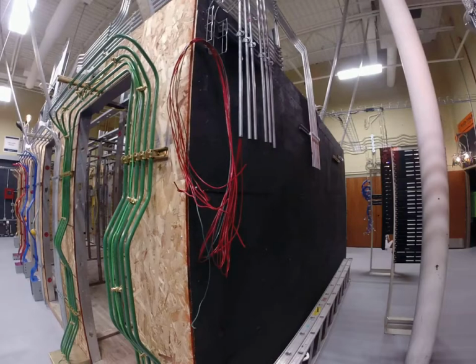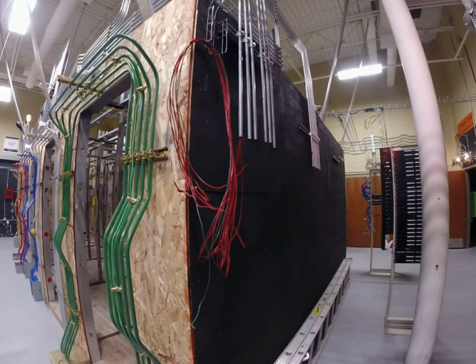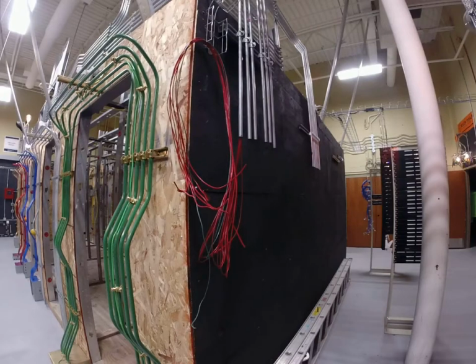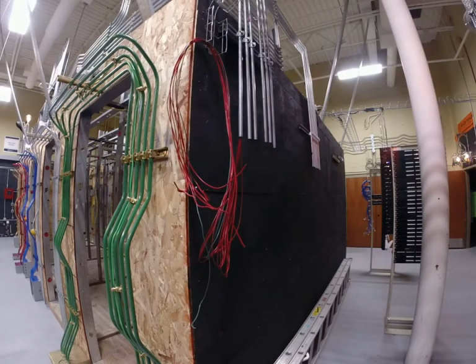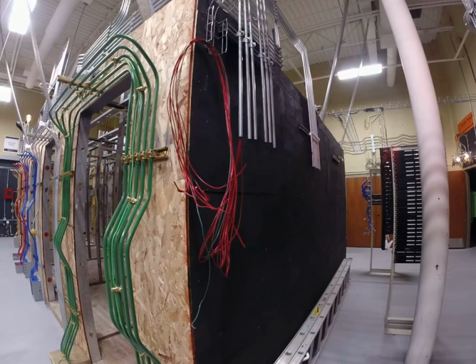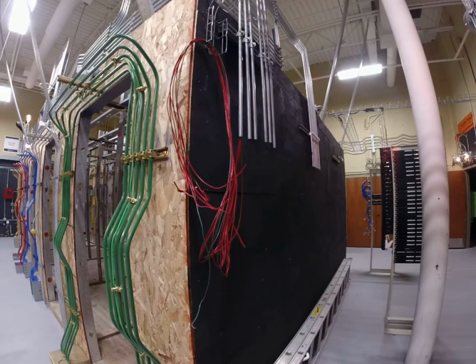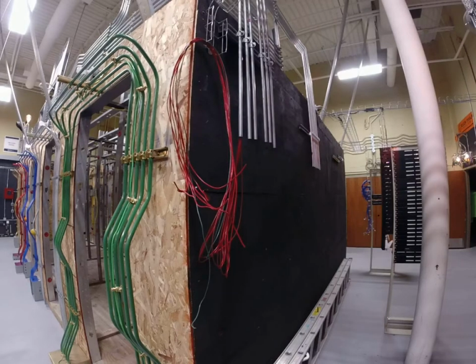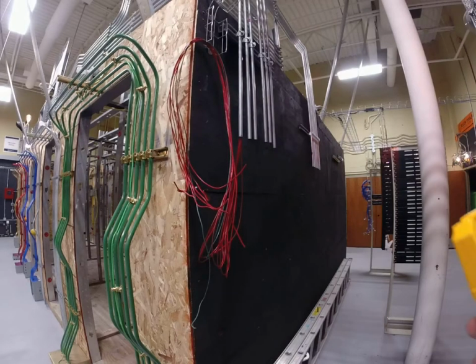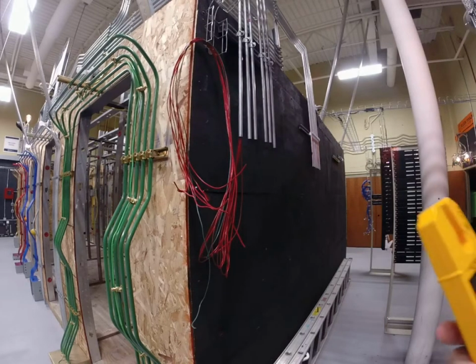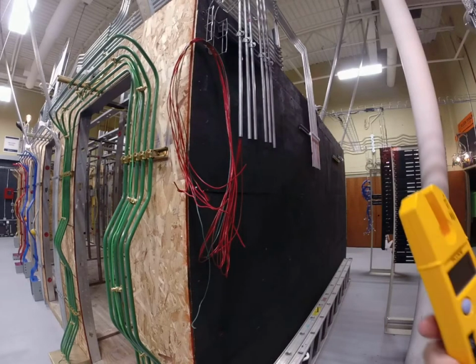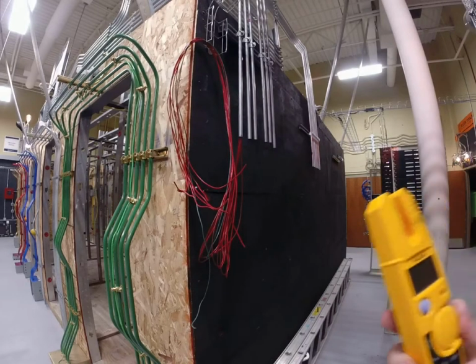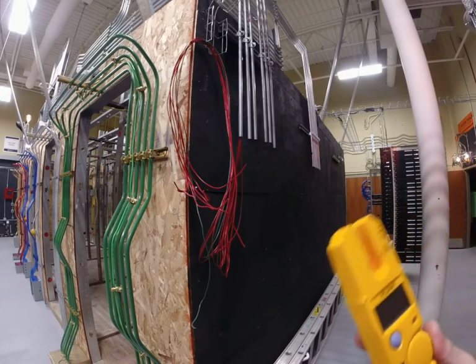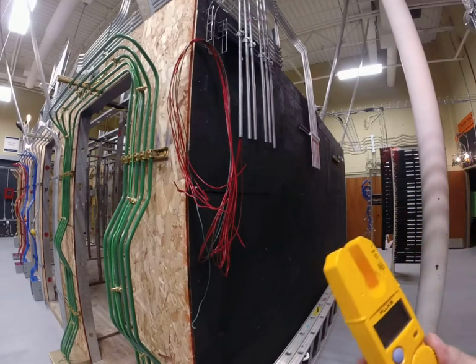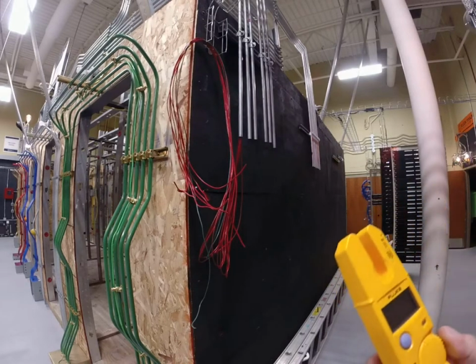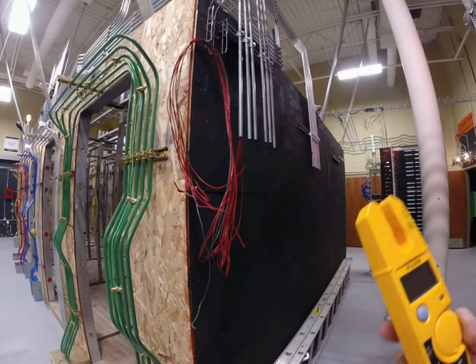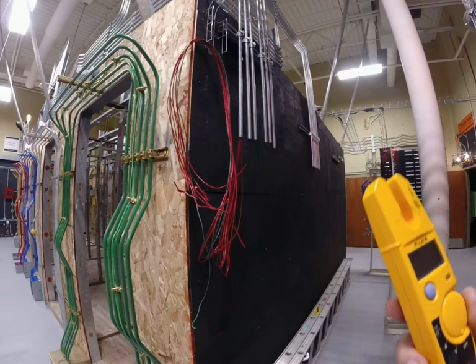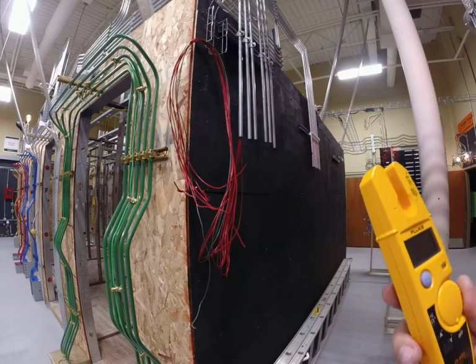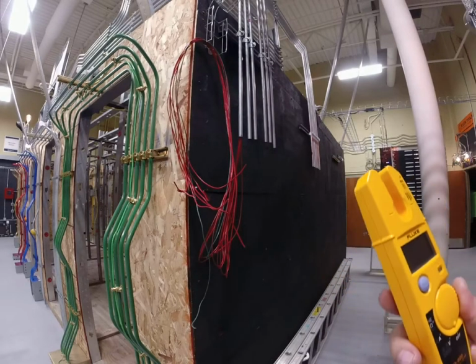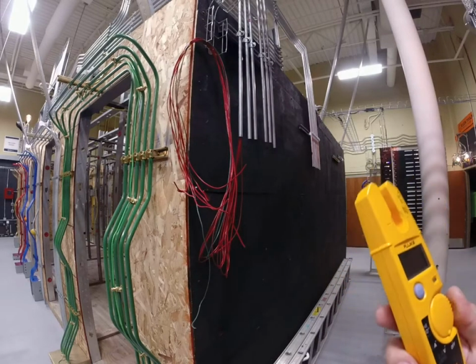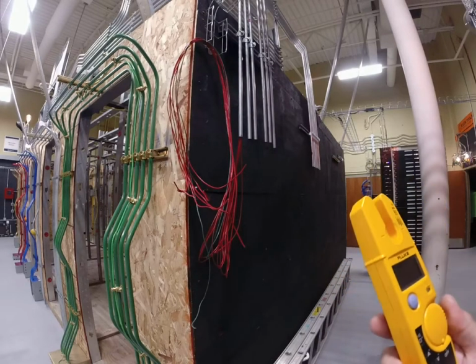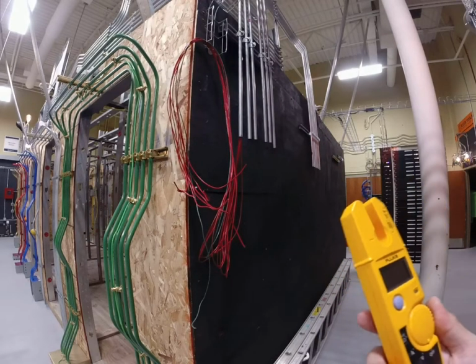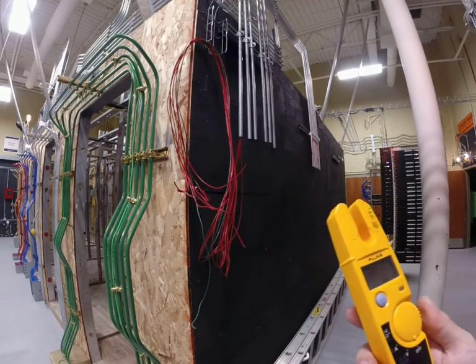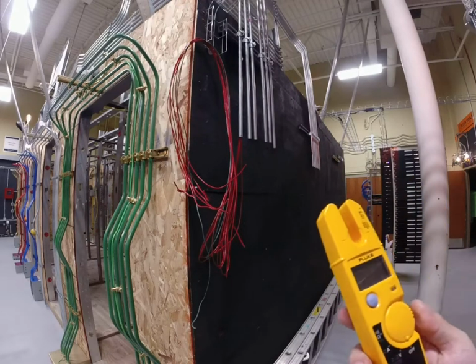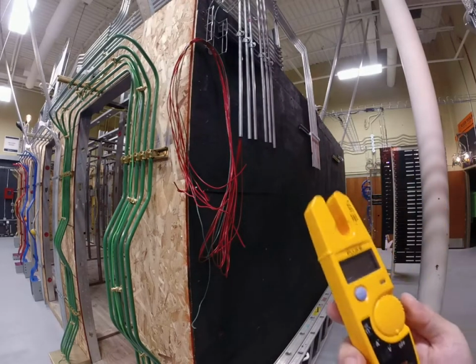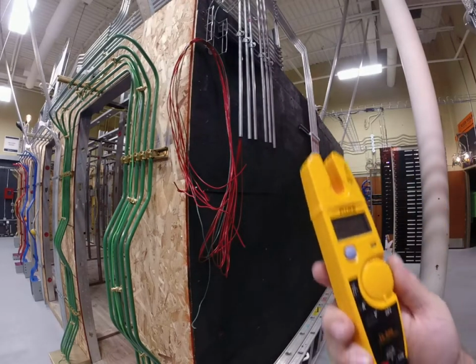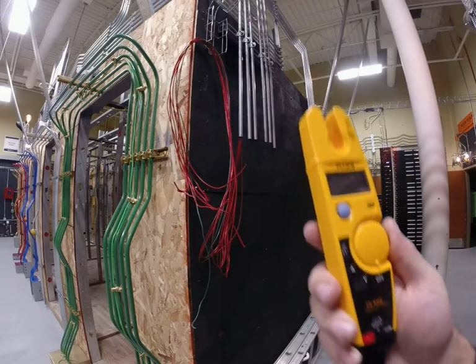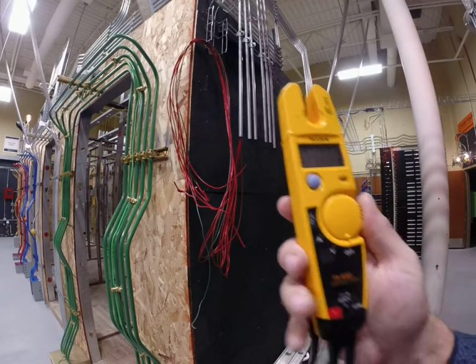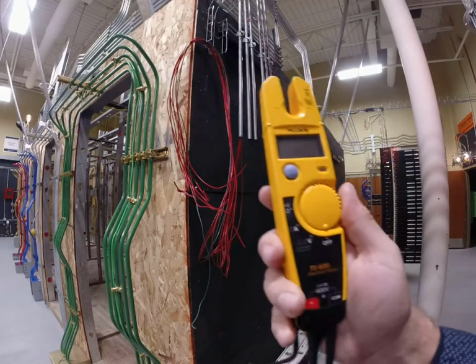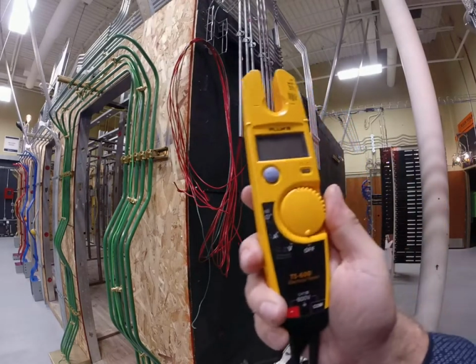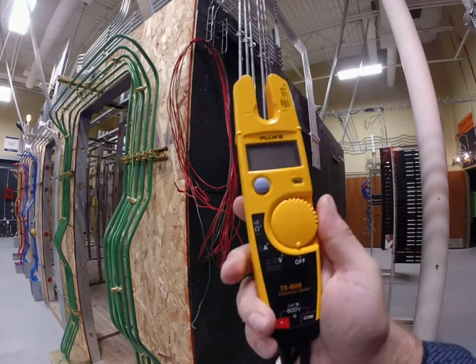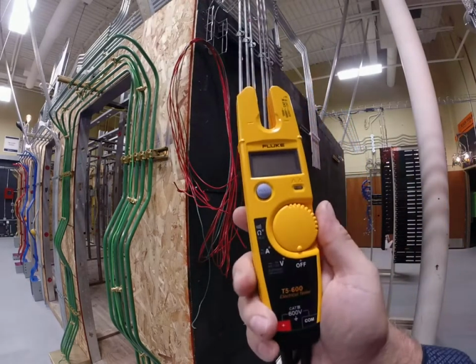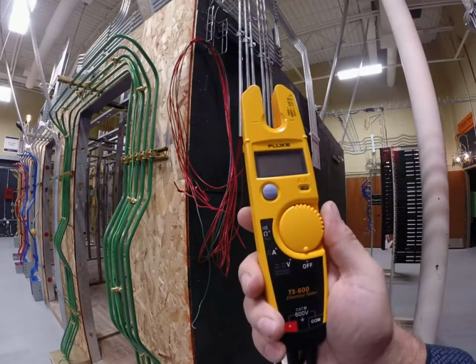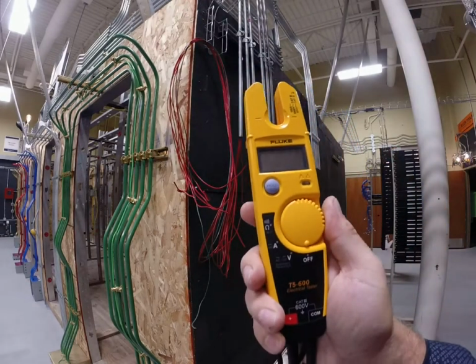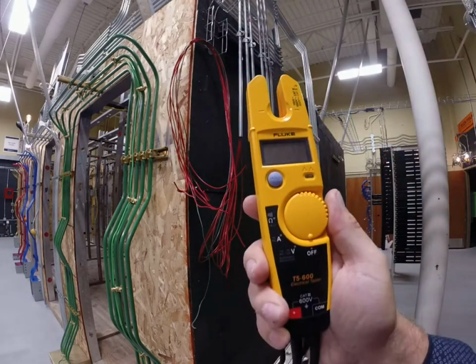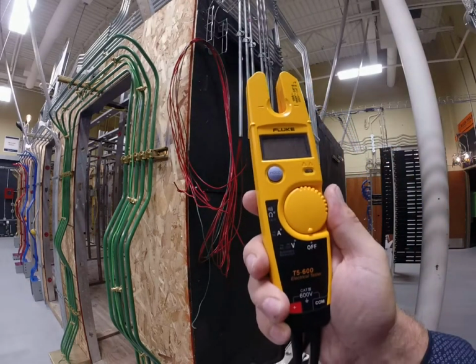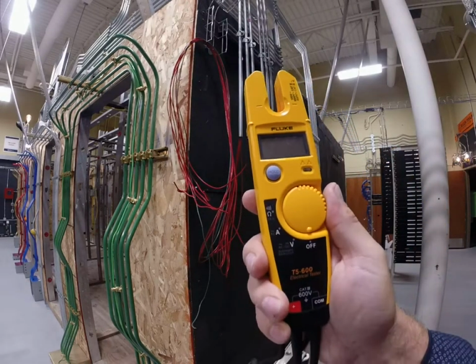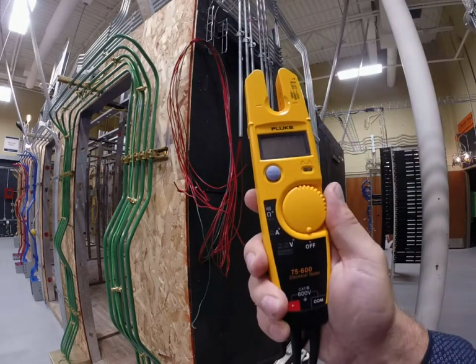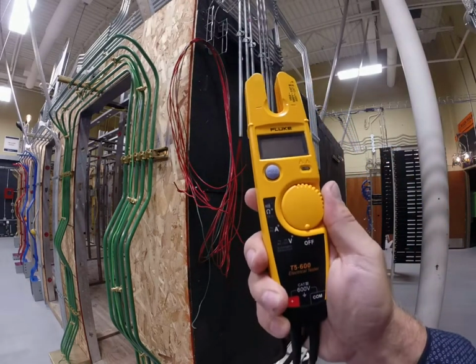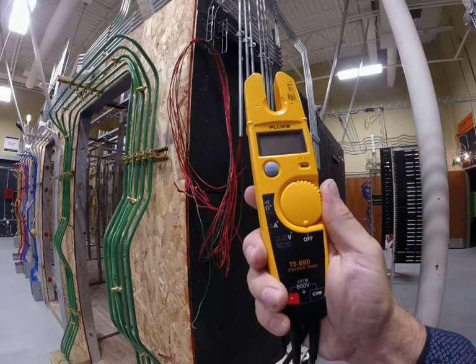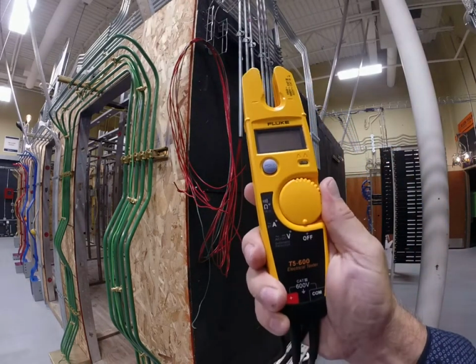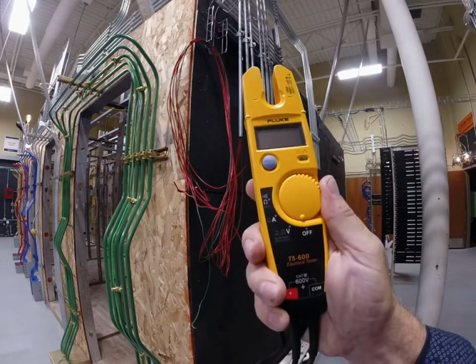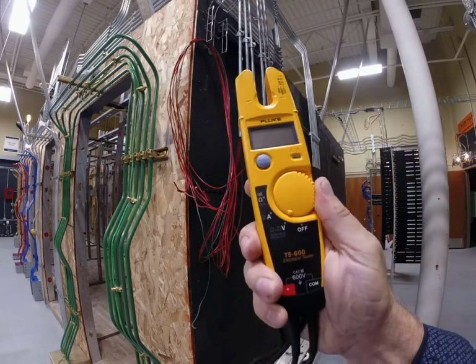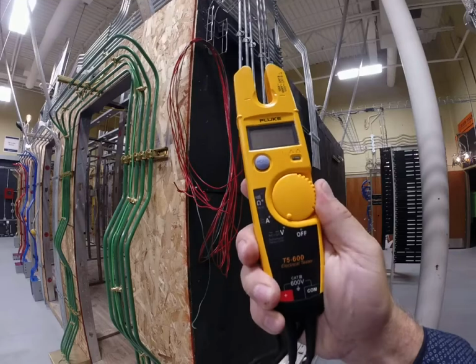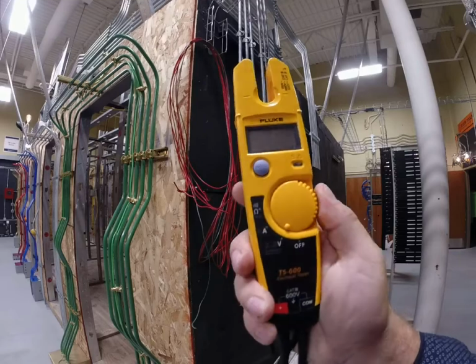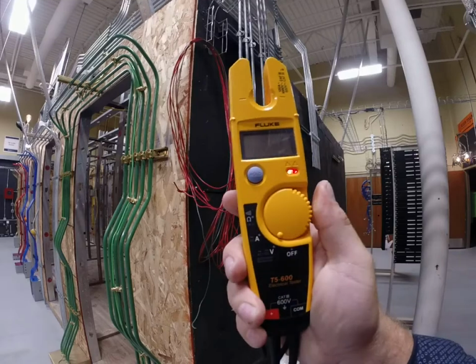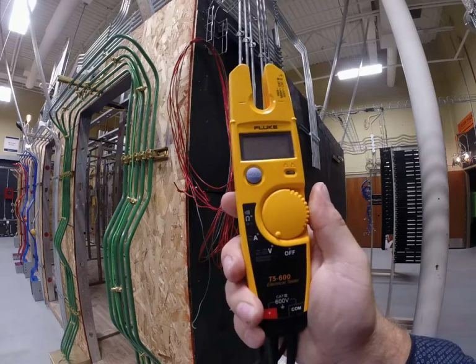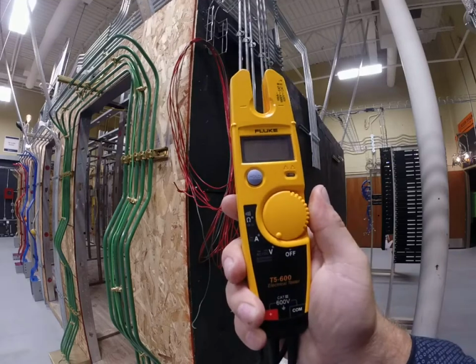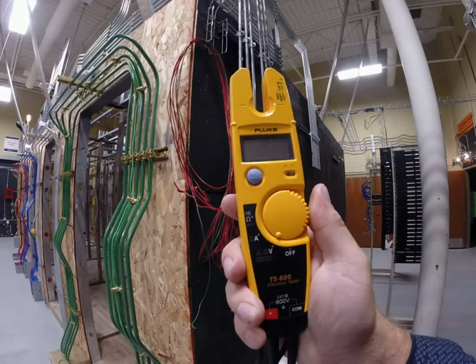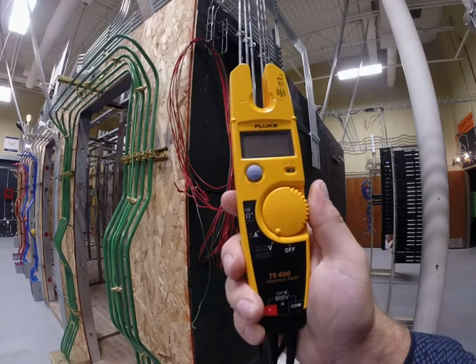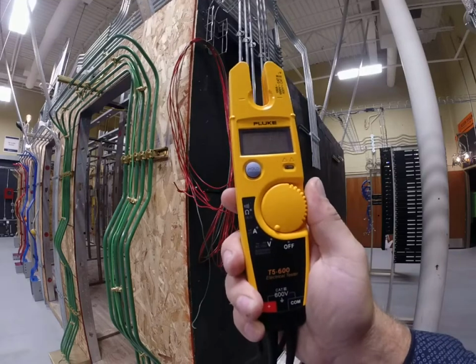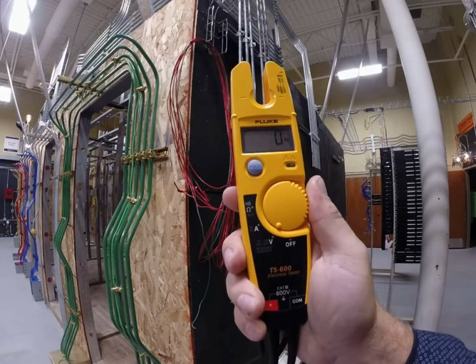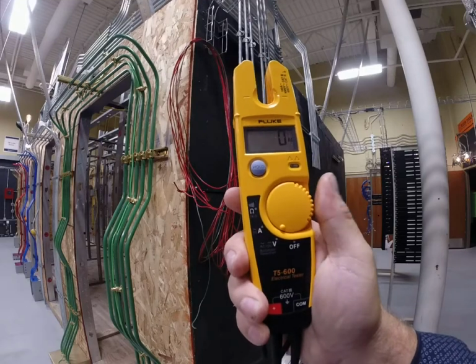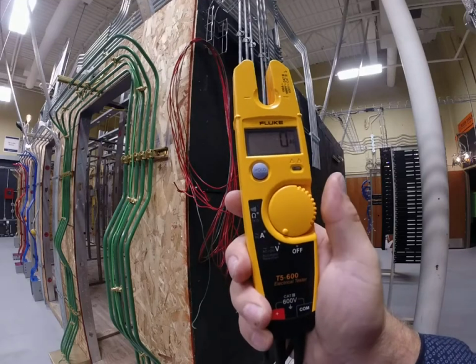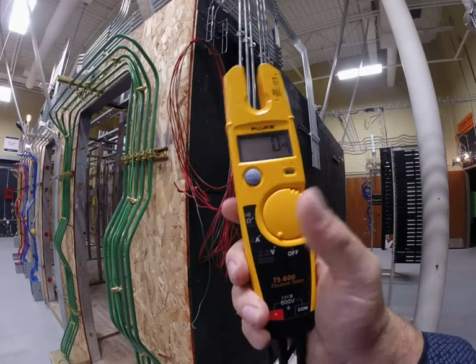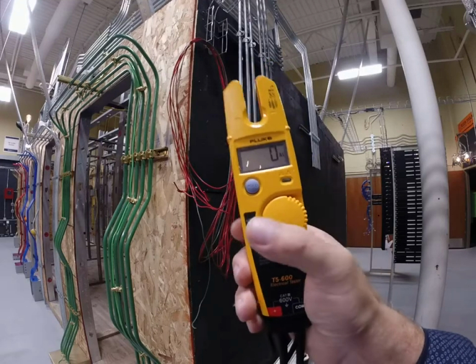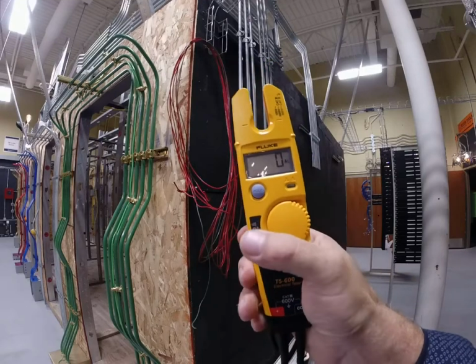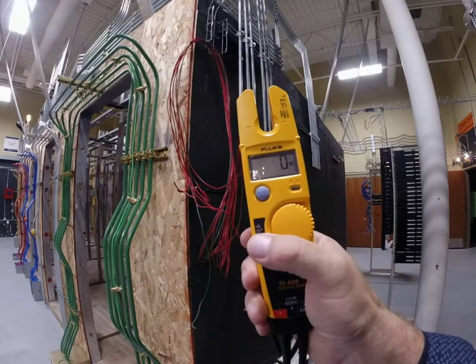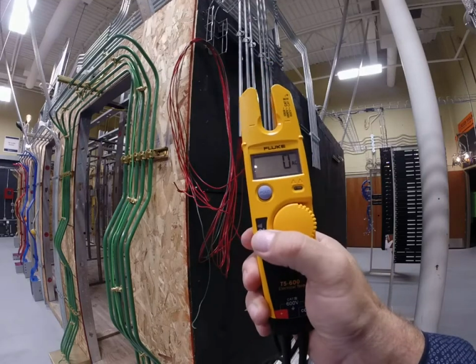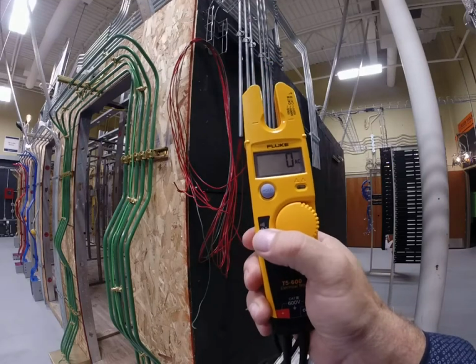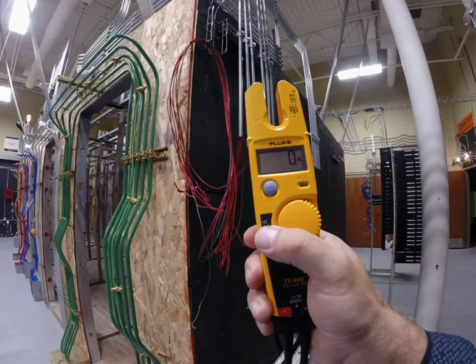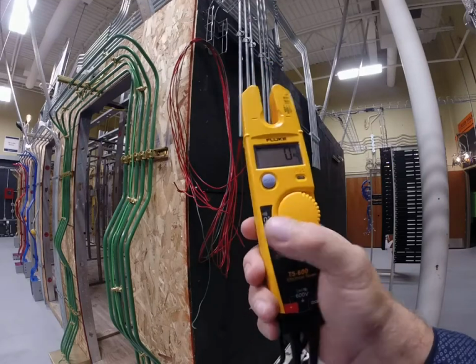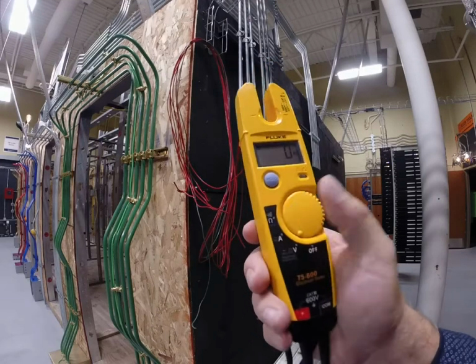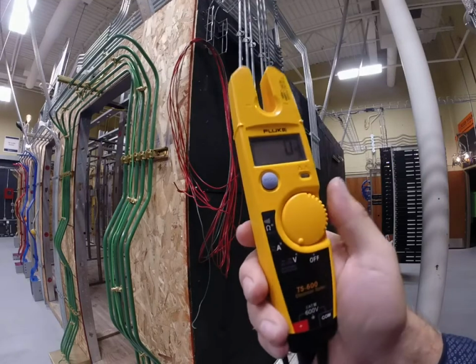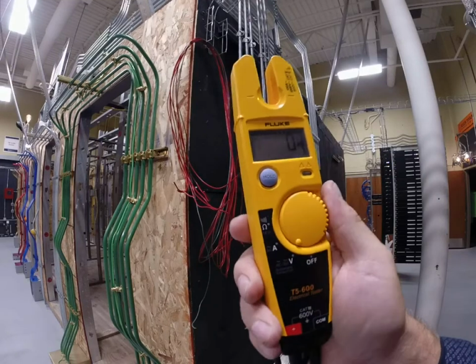What's up guys, Mr. Stark again. I want to show you how to use your meter and test for ohms.